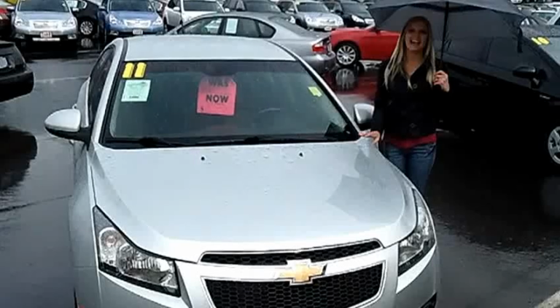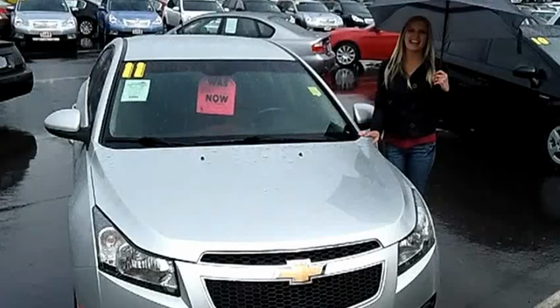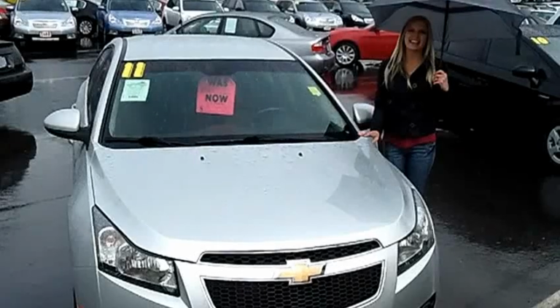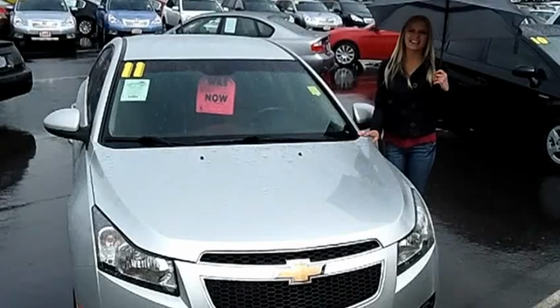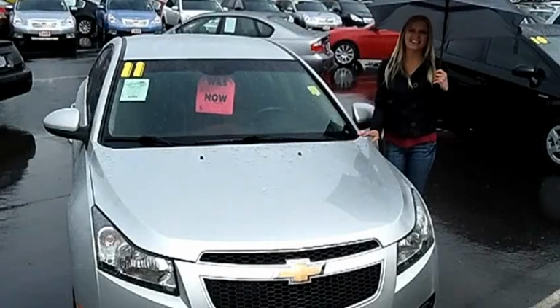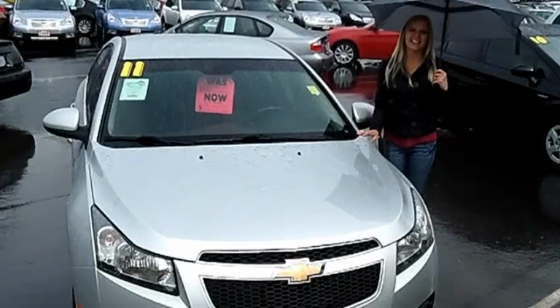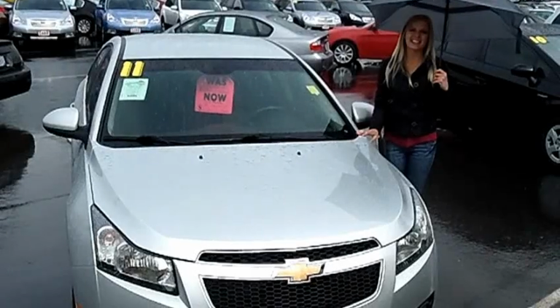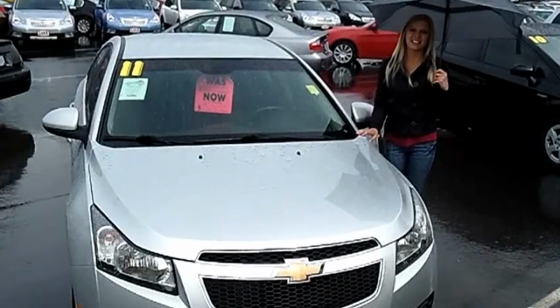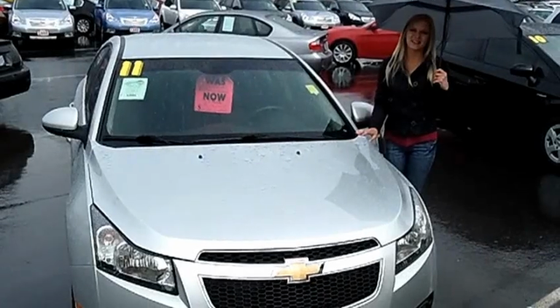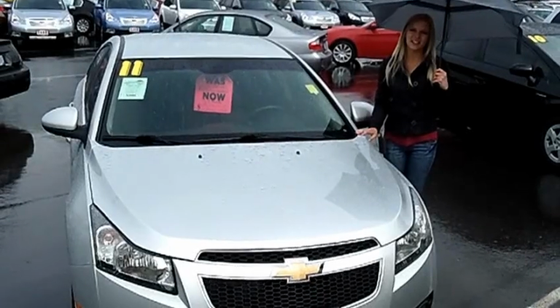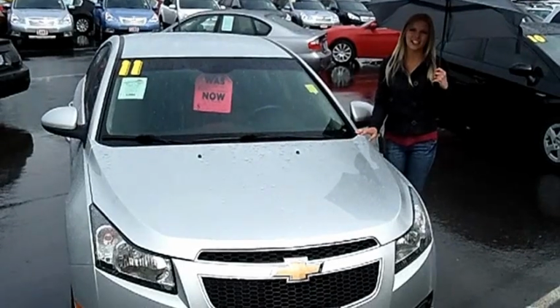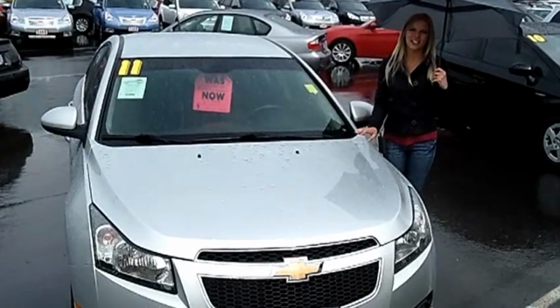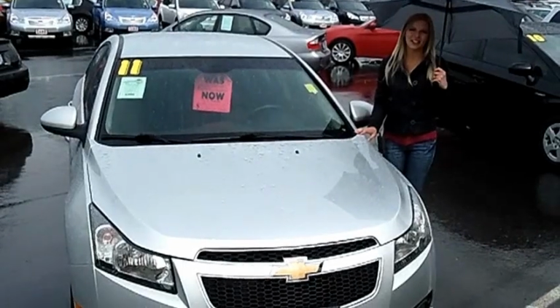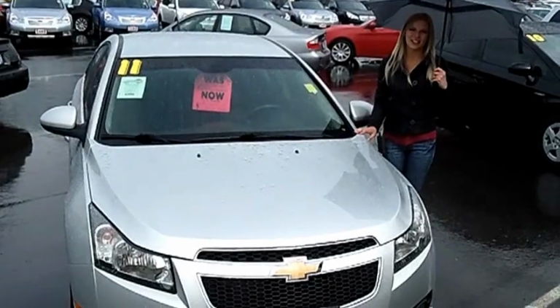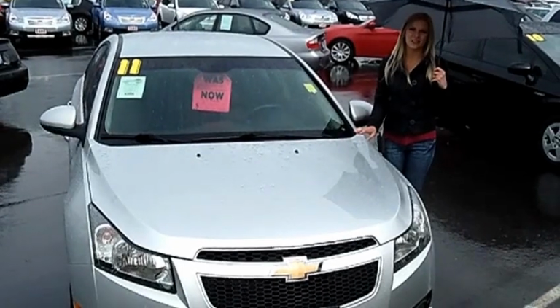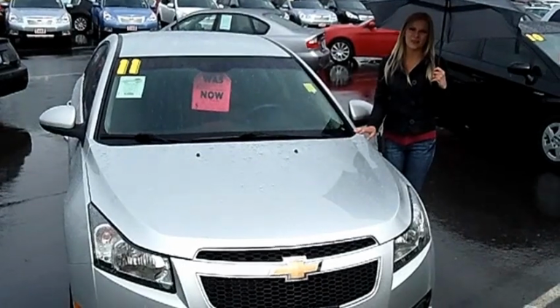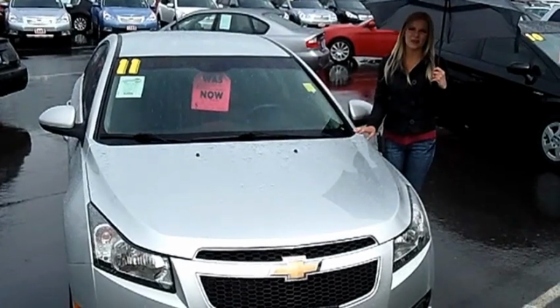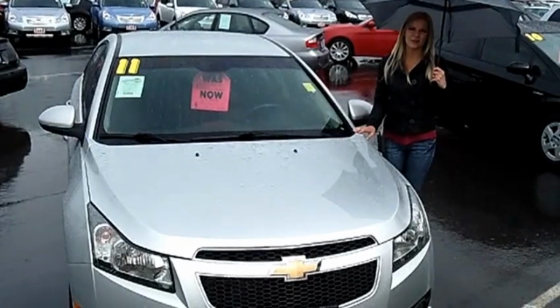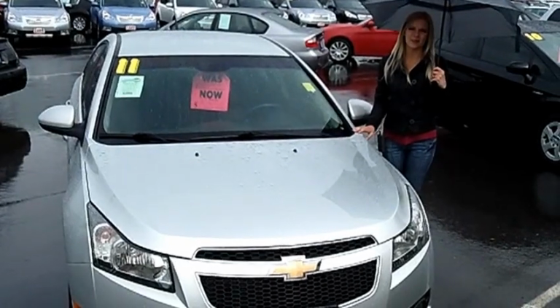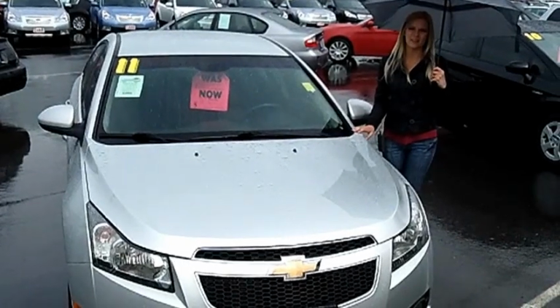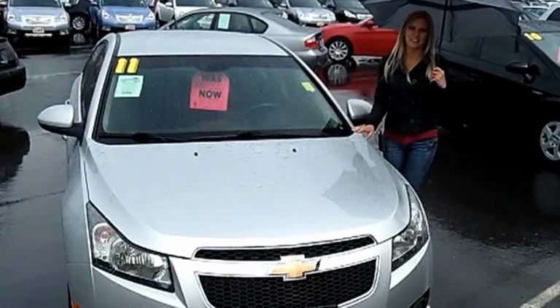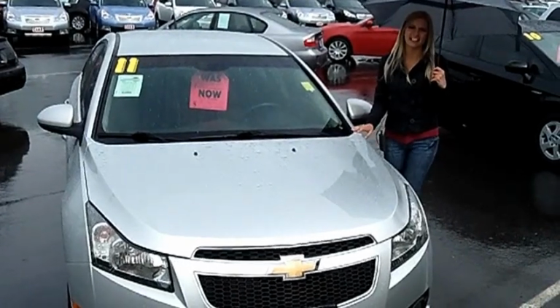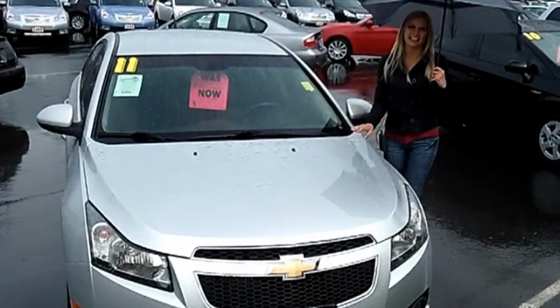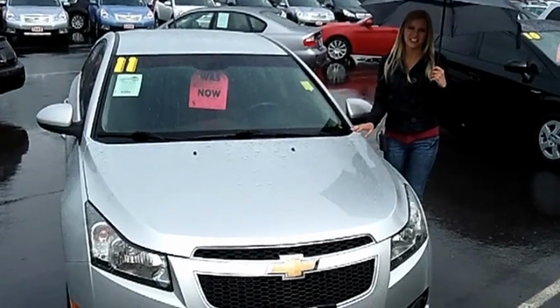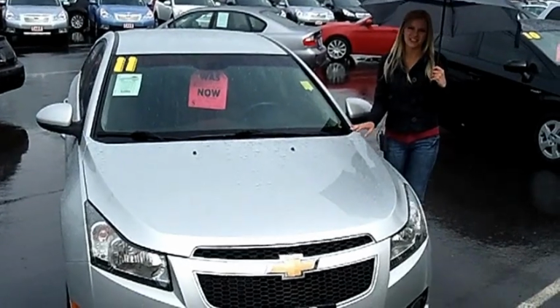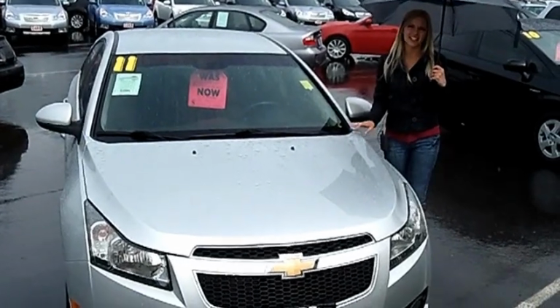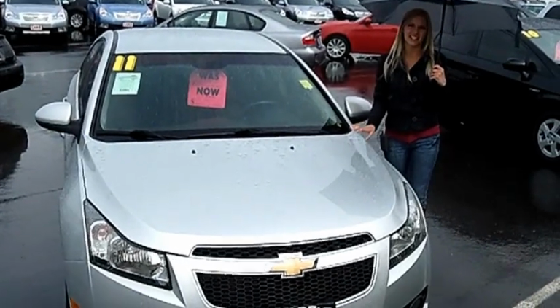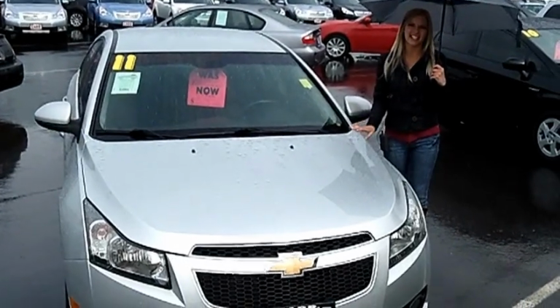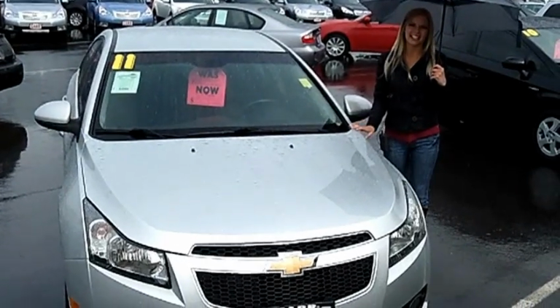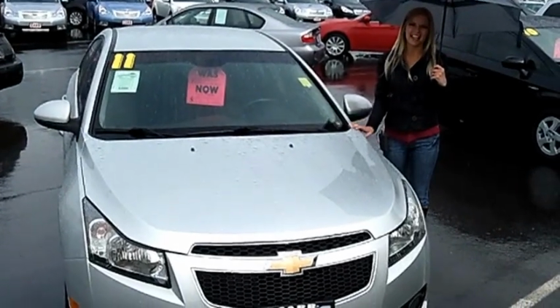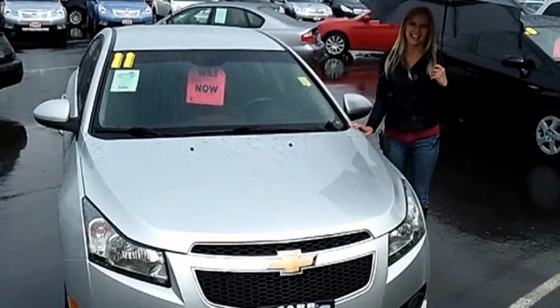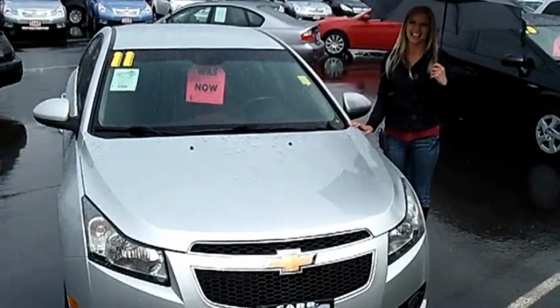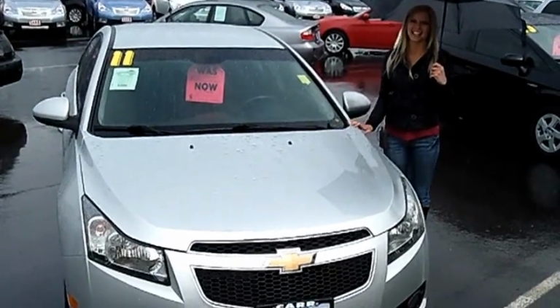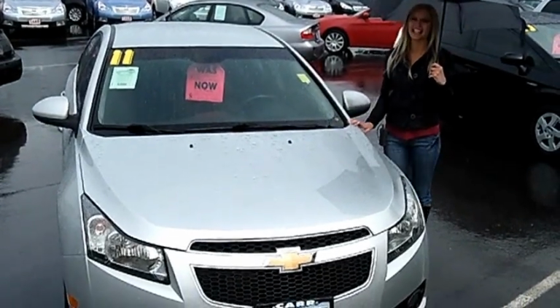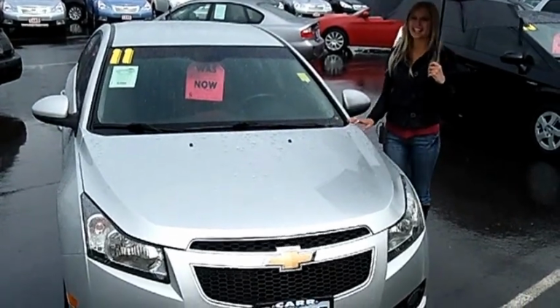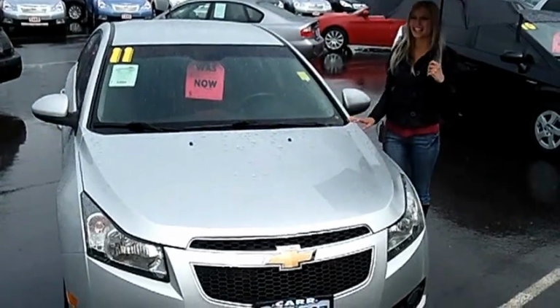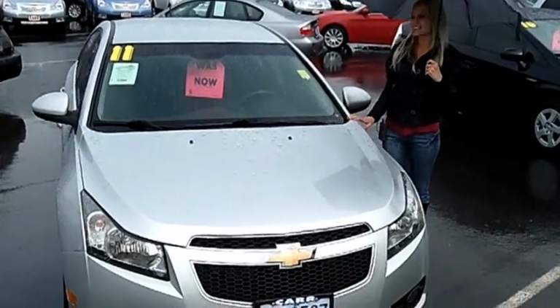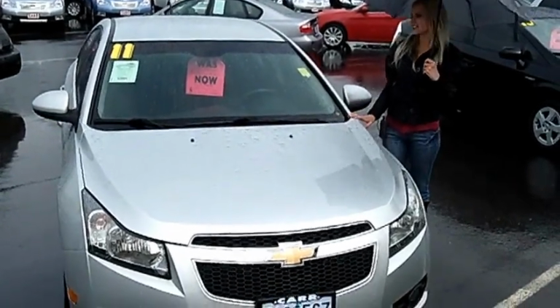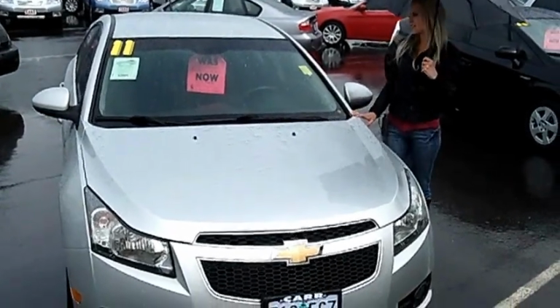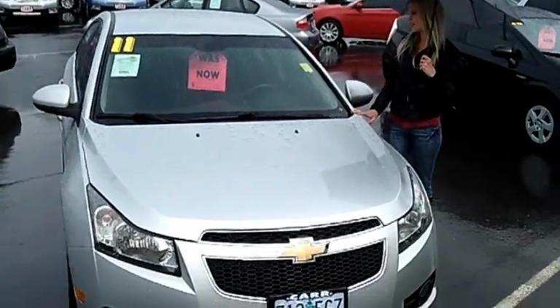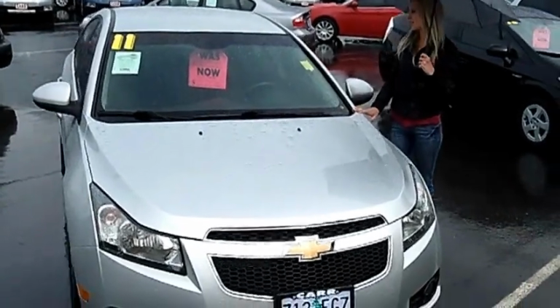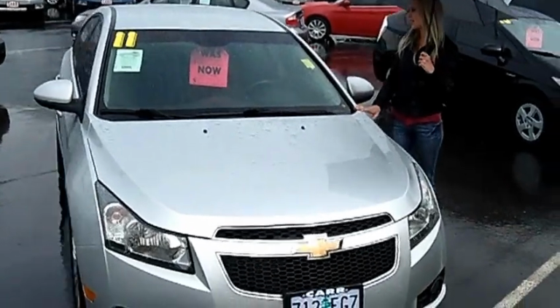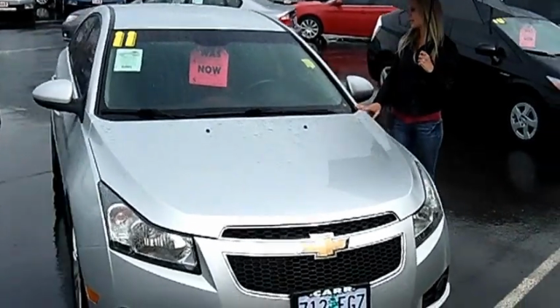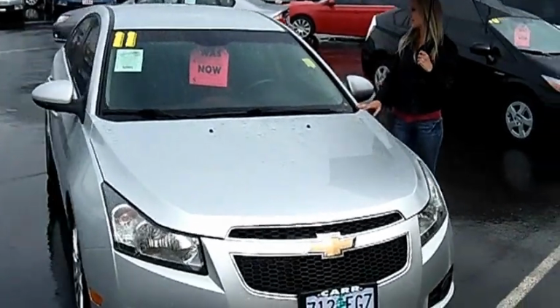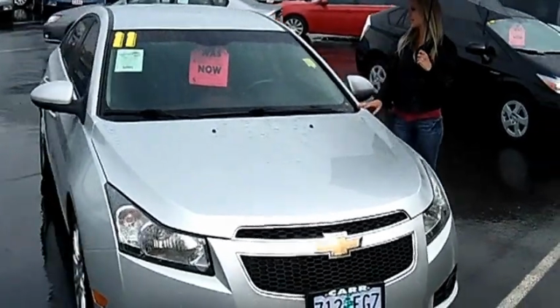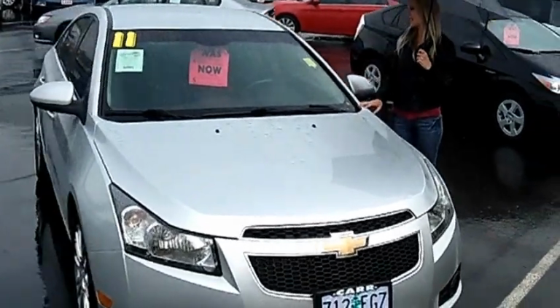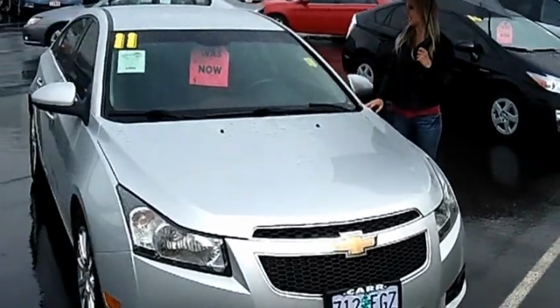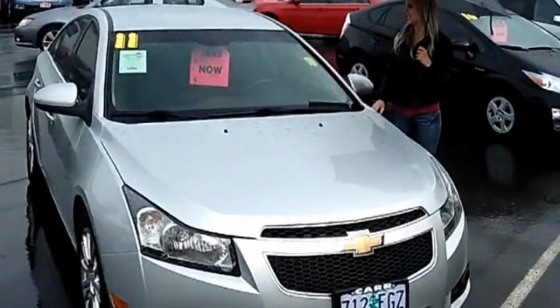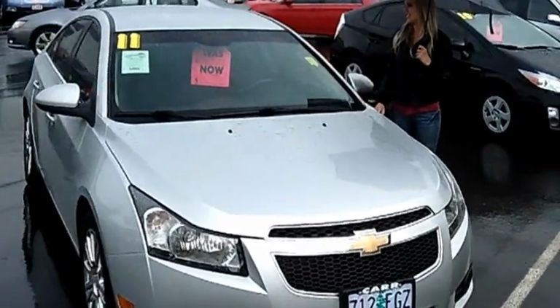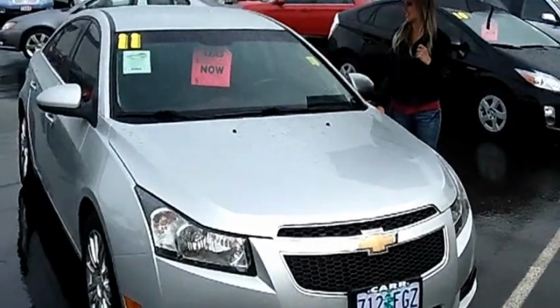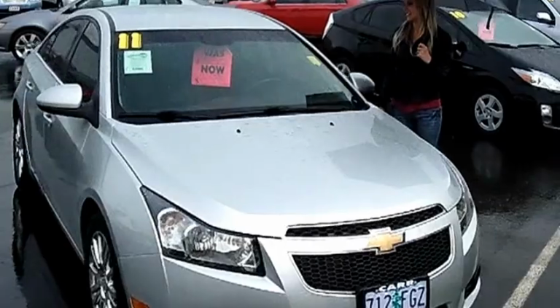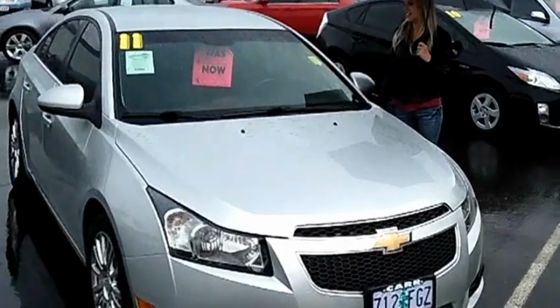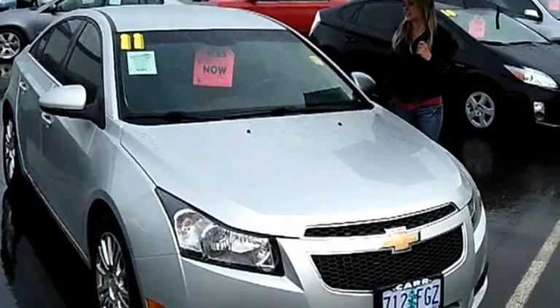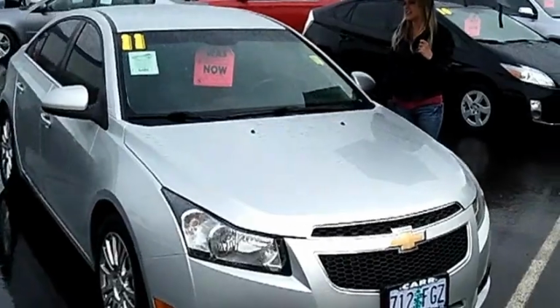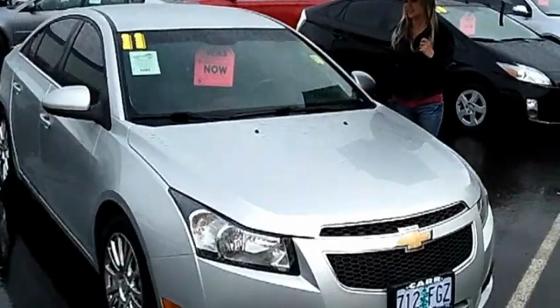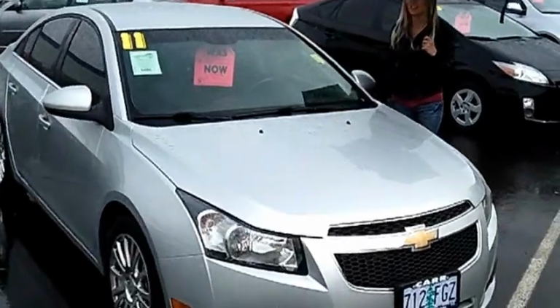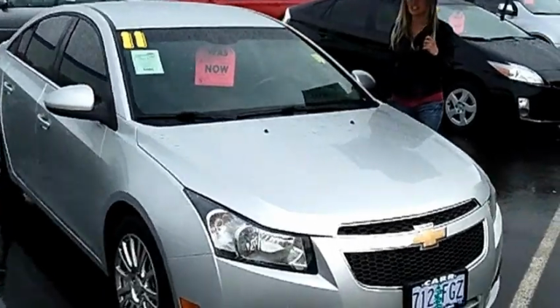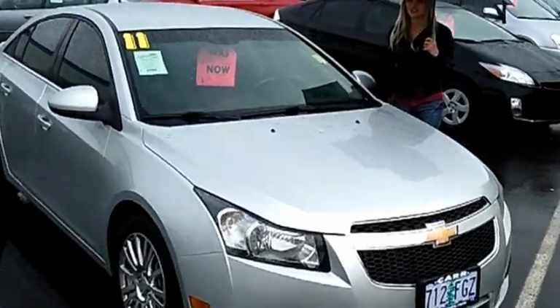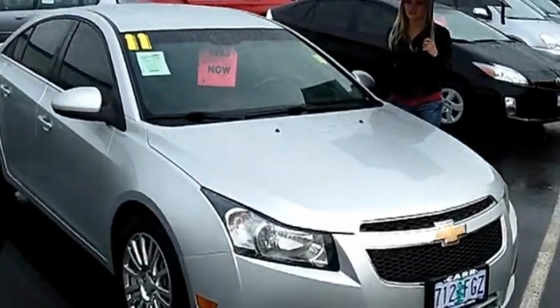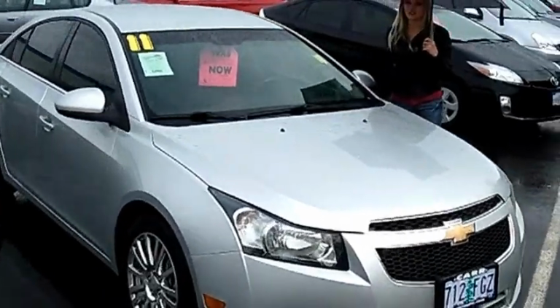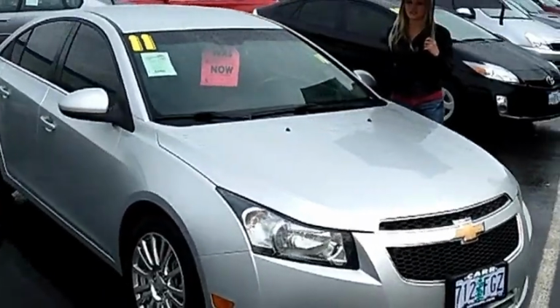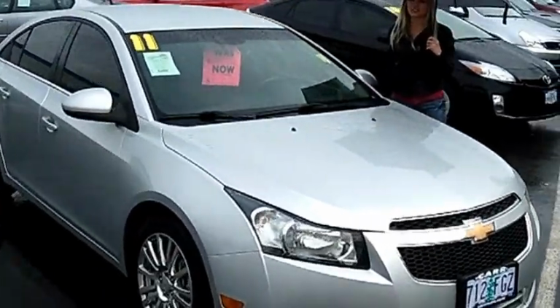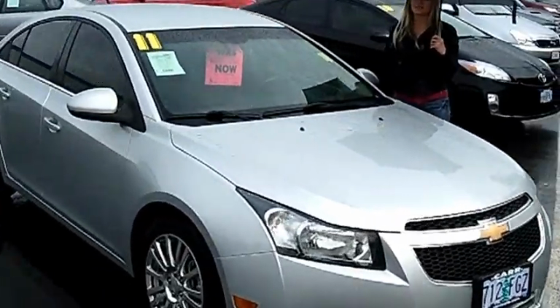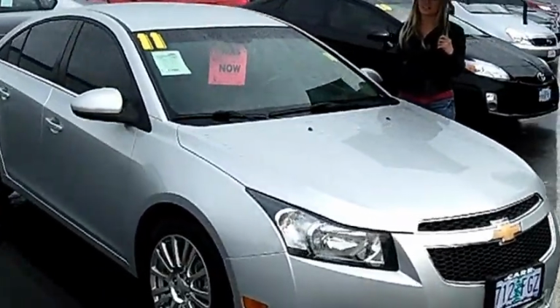Hi, this is Lacey. I'm here at CarSubaru in Beaverton. Thanks for clicking on that link. This is your virtual tour of the 2011 Chevrolet Cruze.